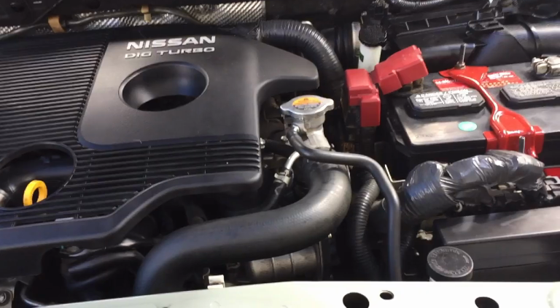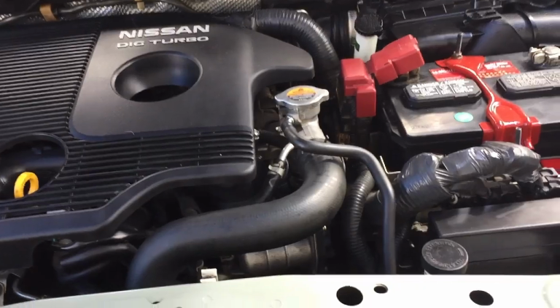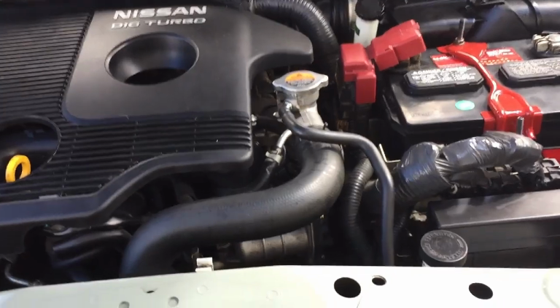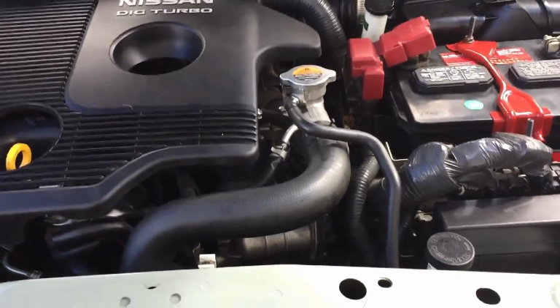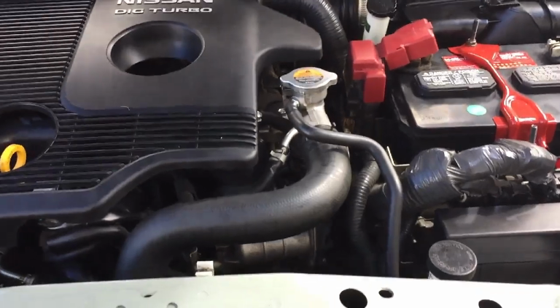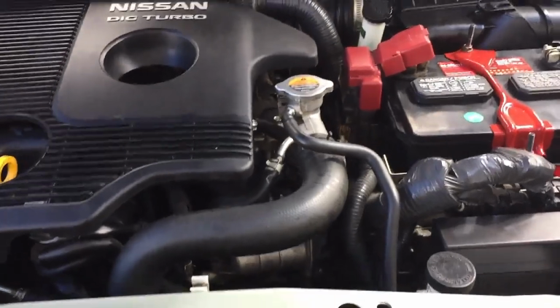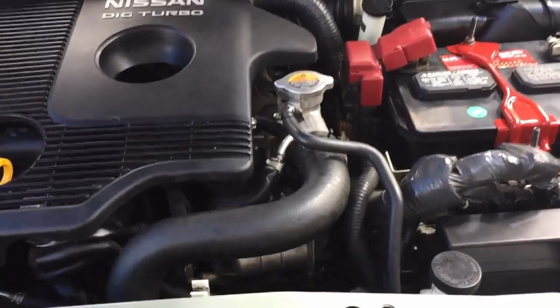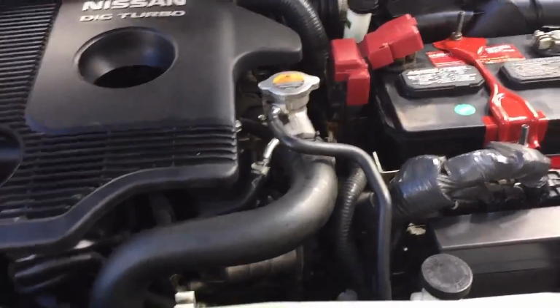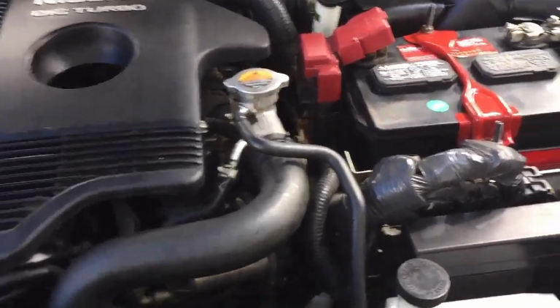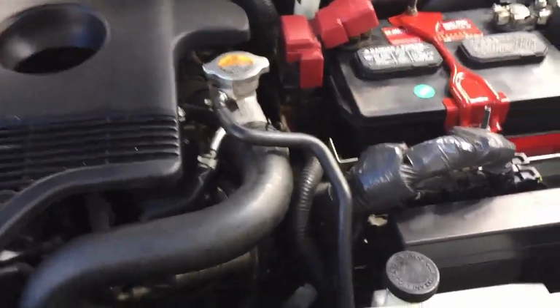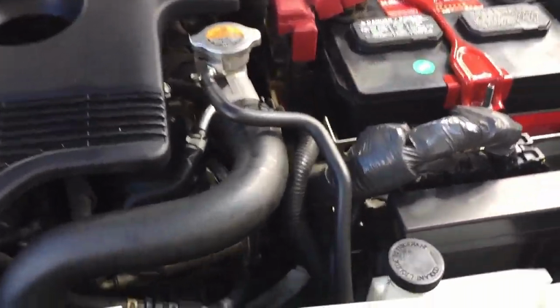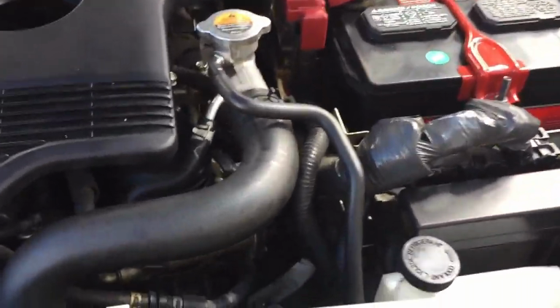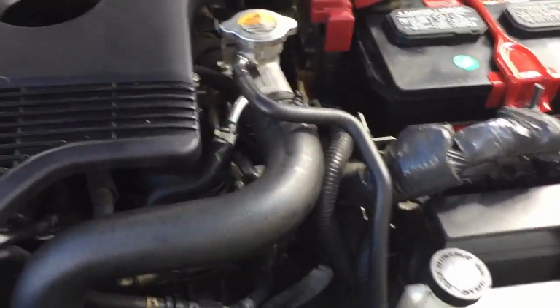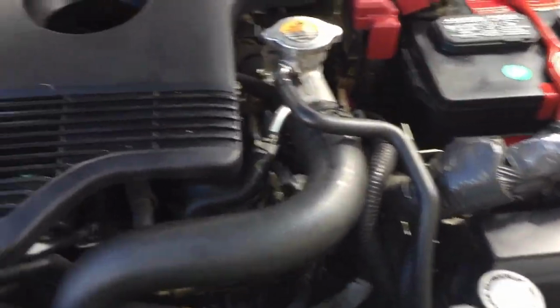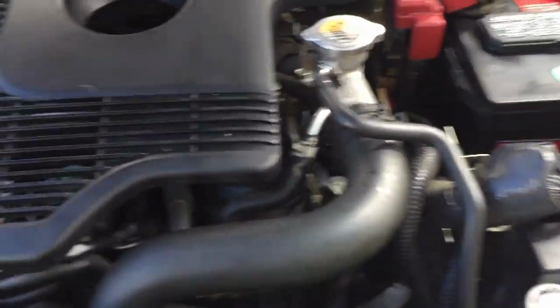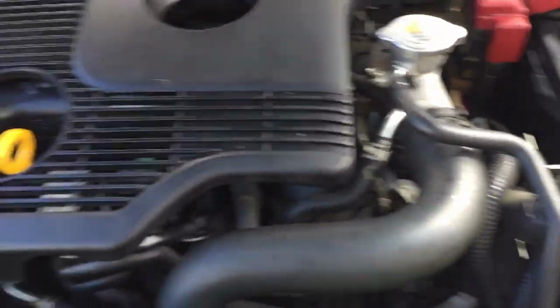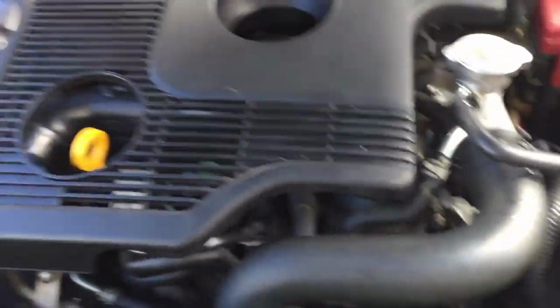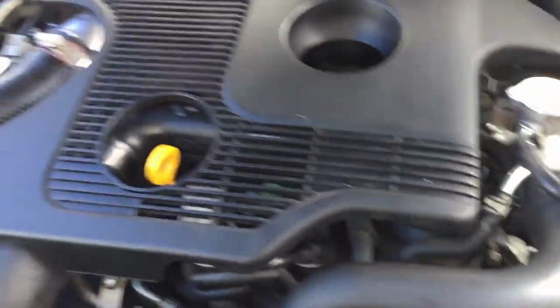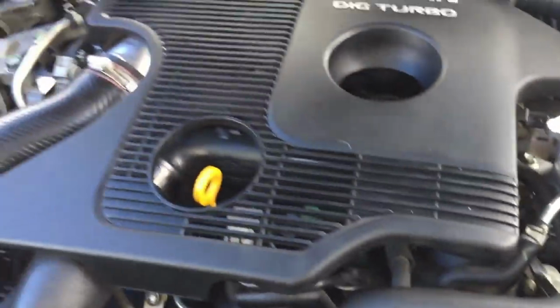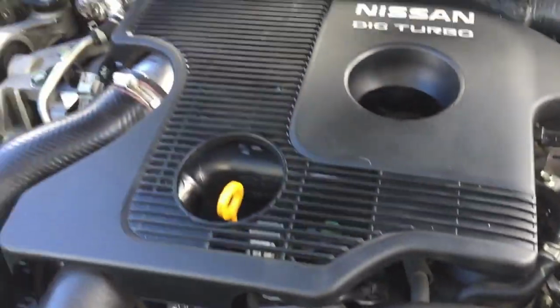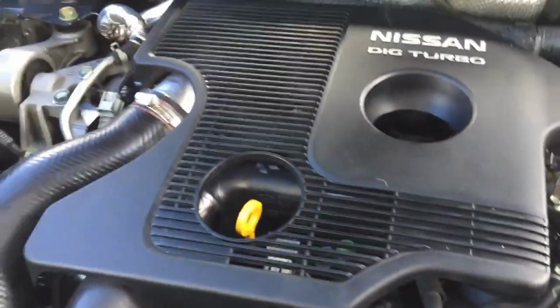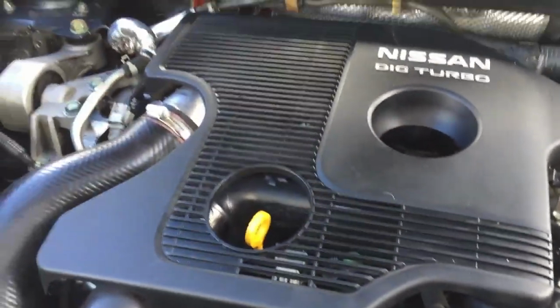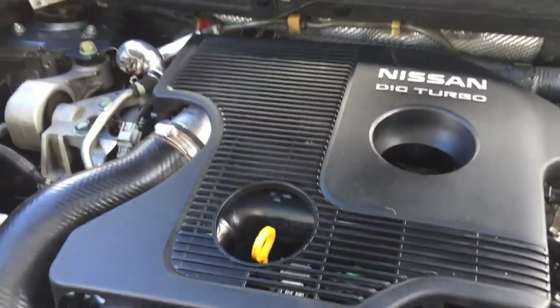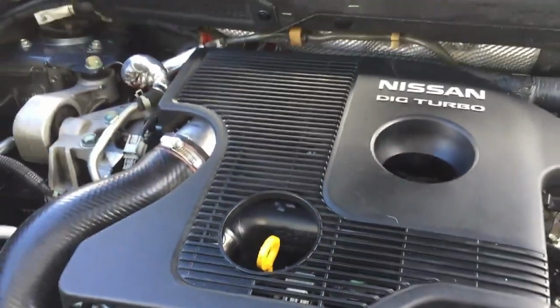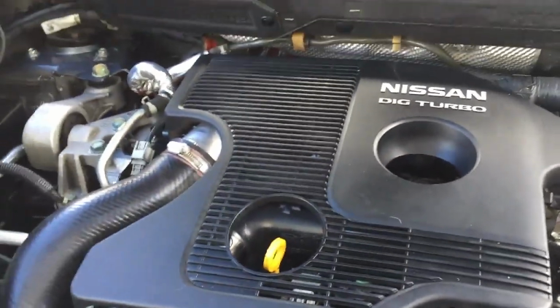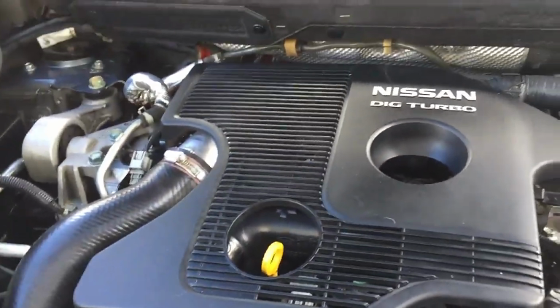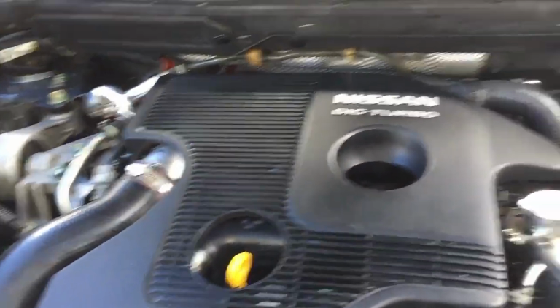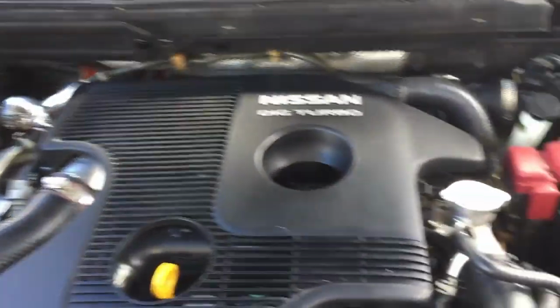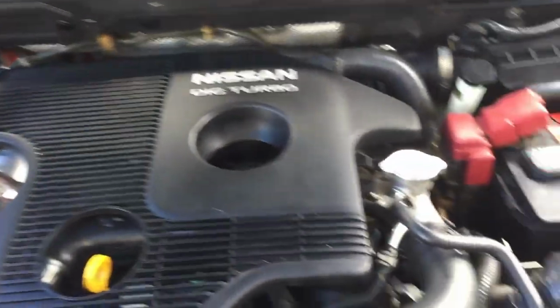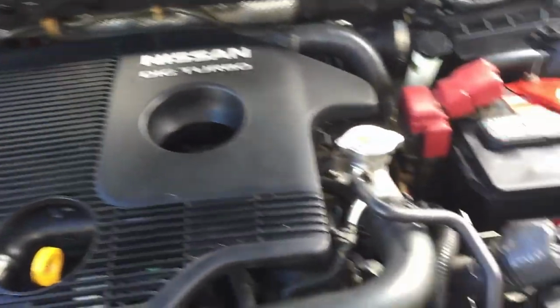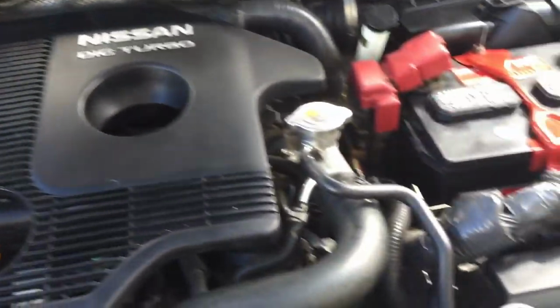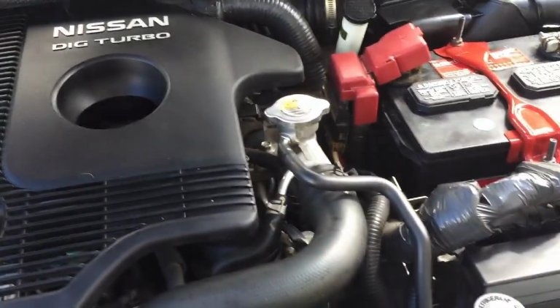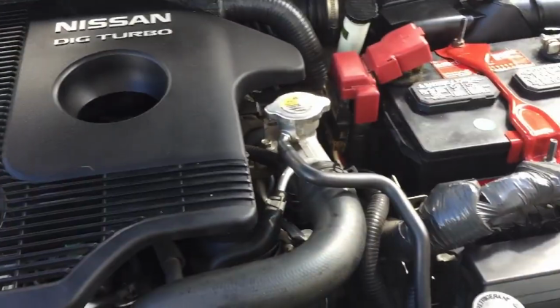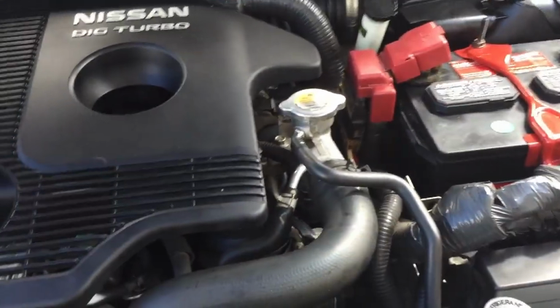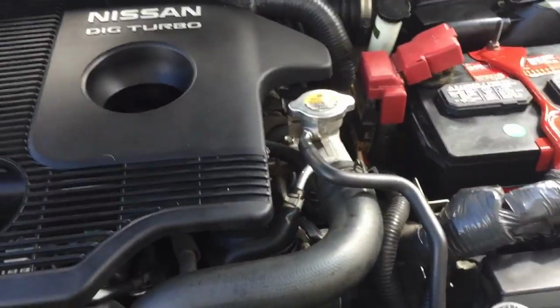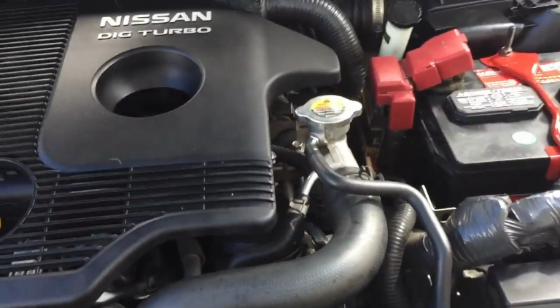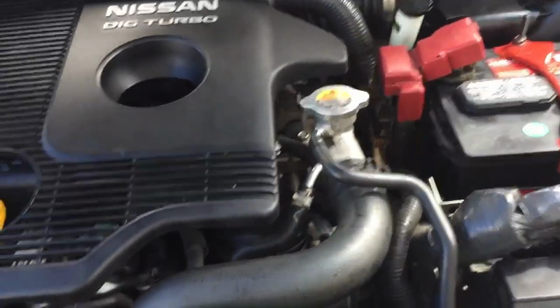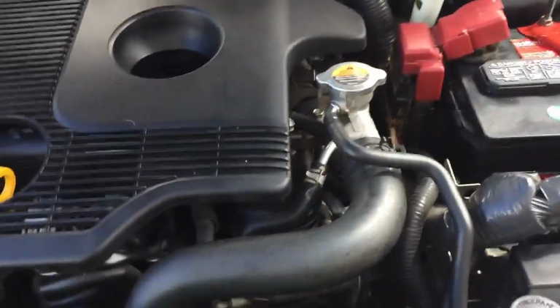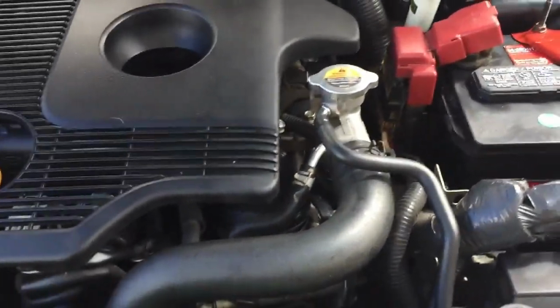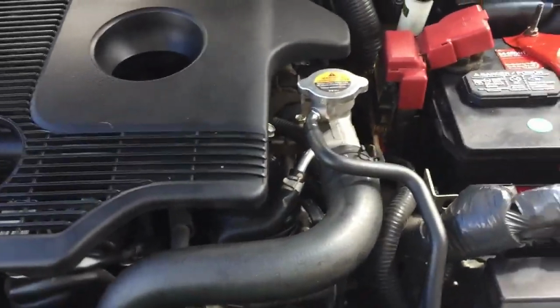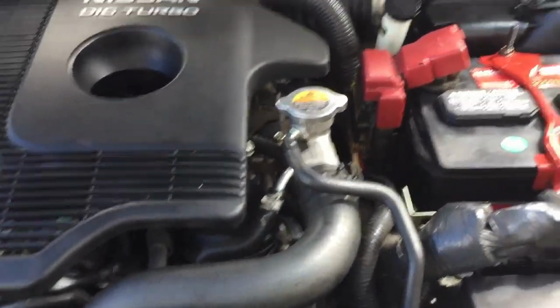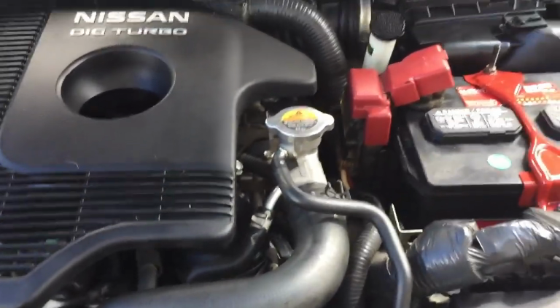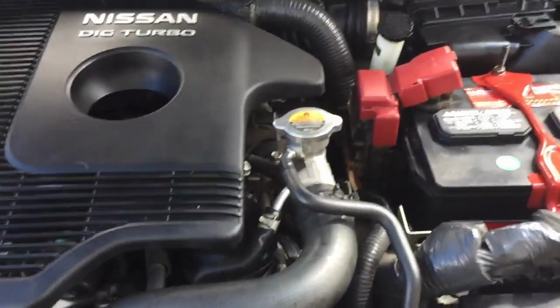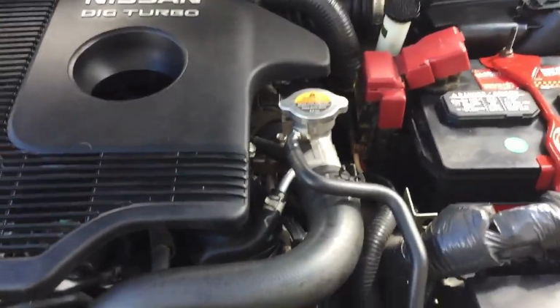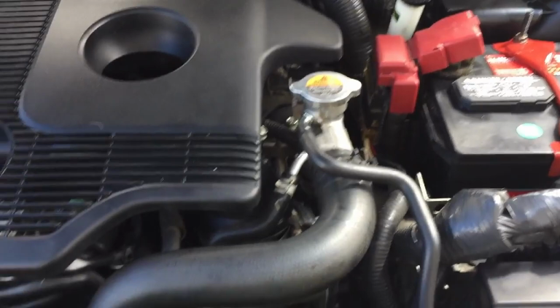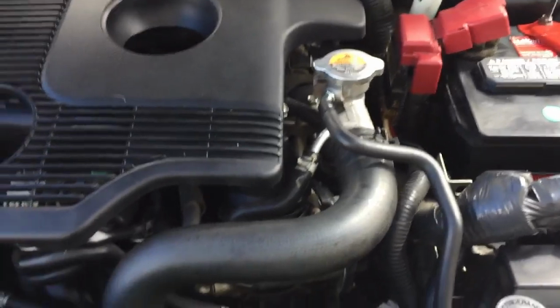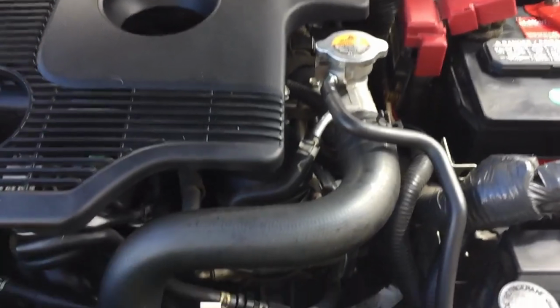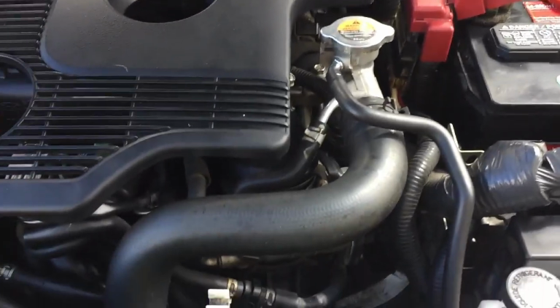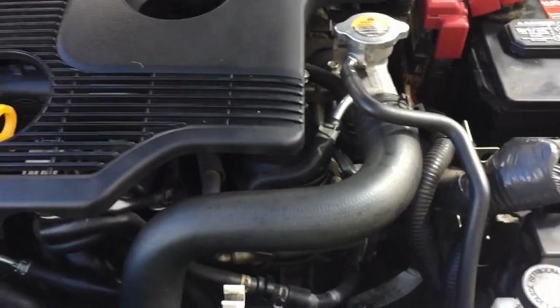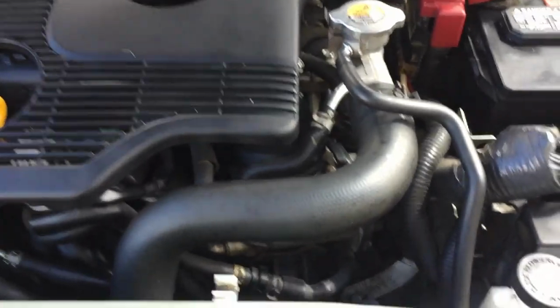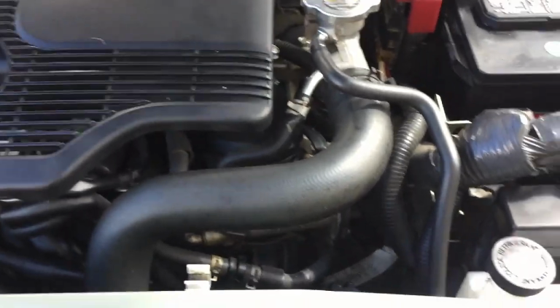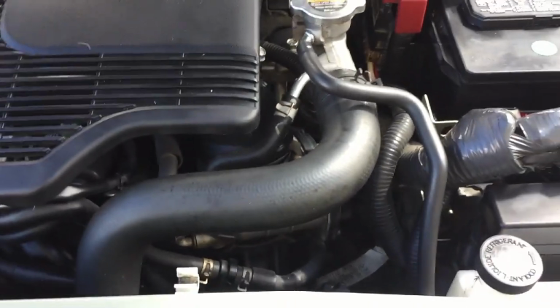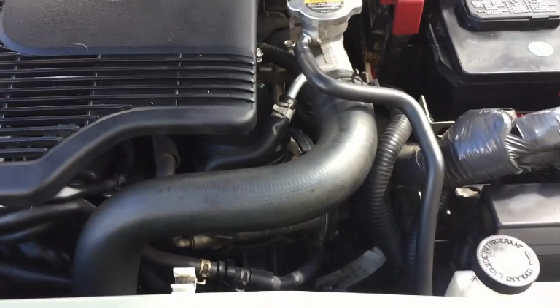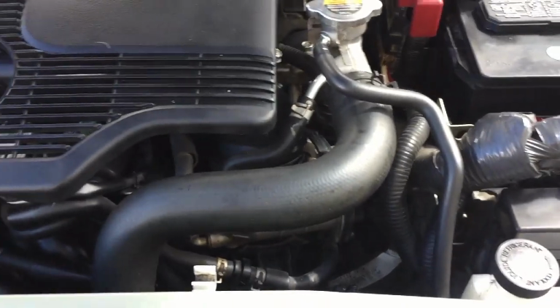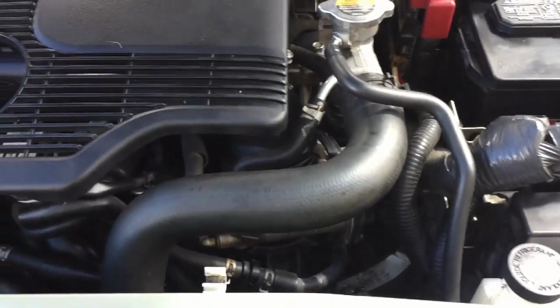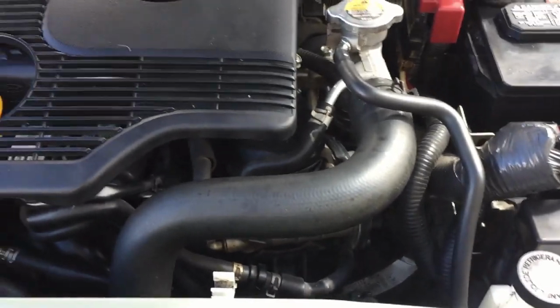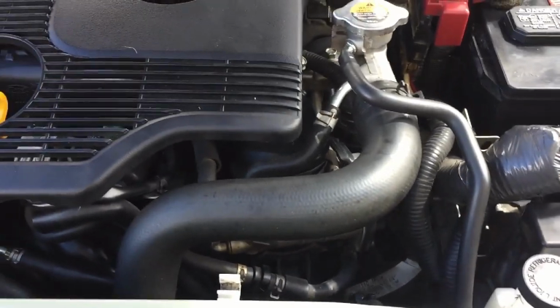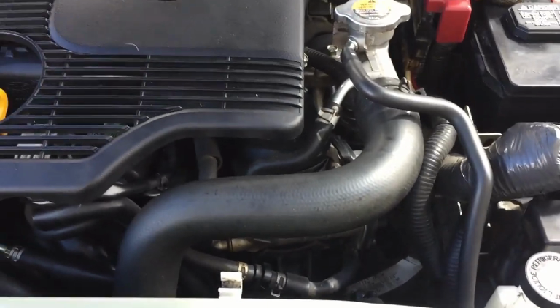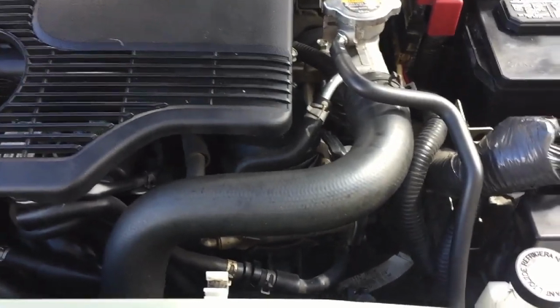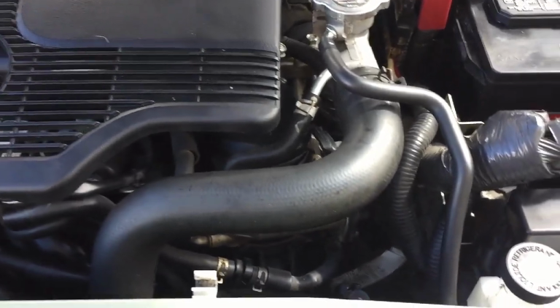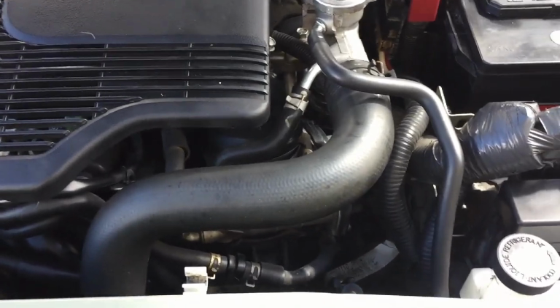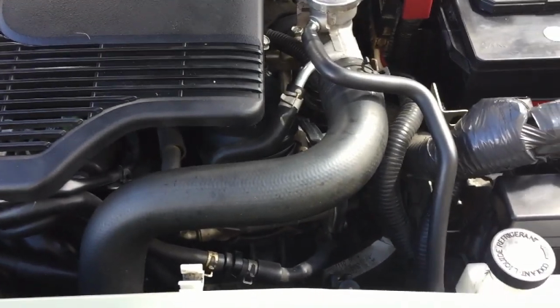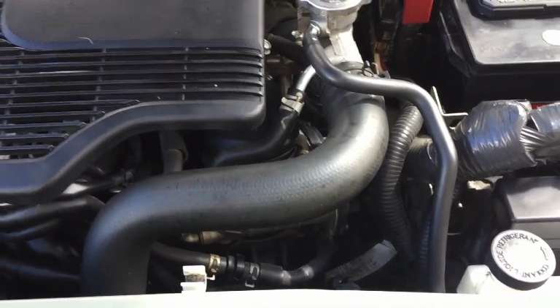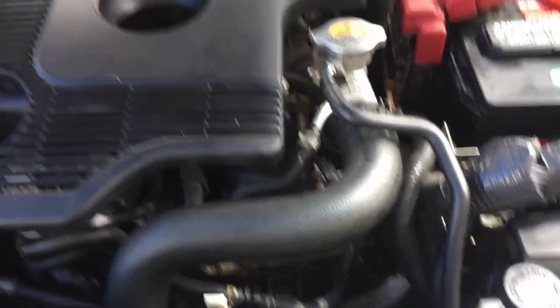Hey guys, Ralph here, and today I'm going to show you how to exchange transmission fluid on a 2012 Nissan Juke.